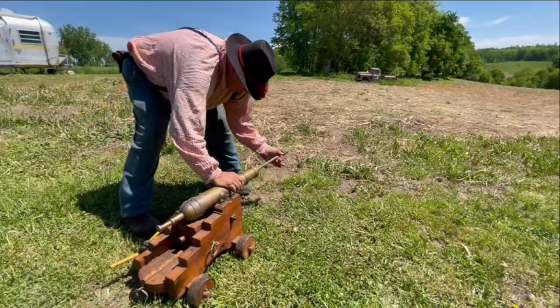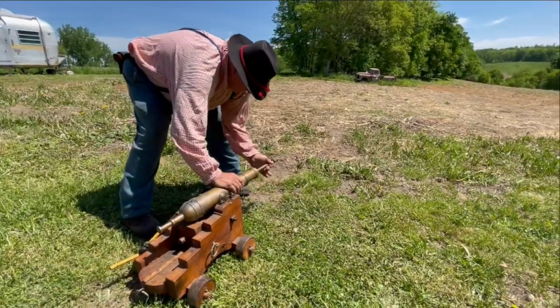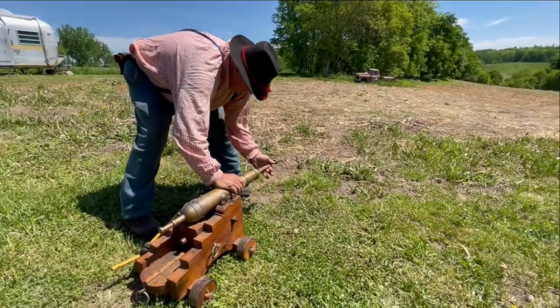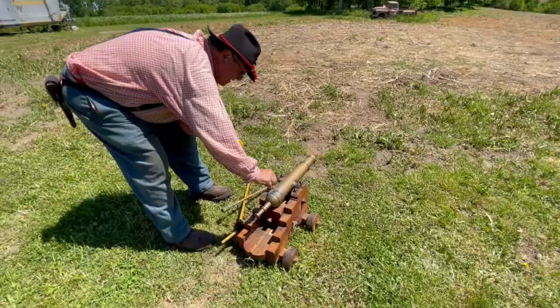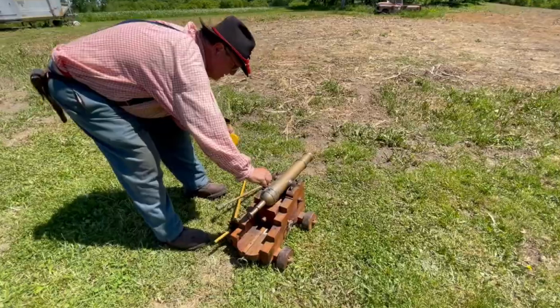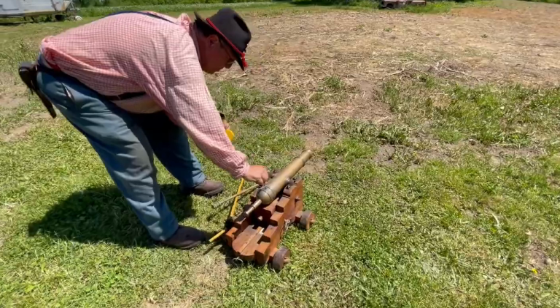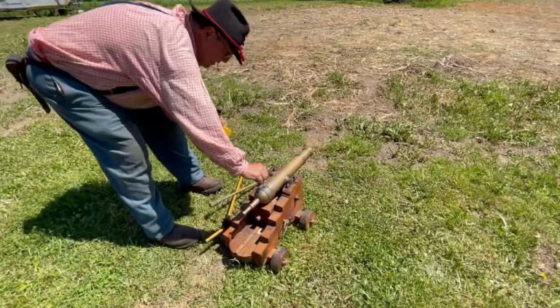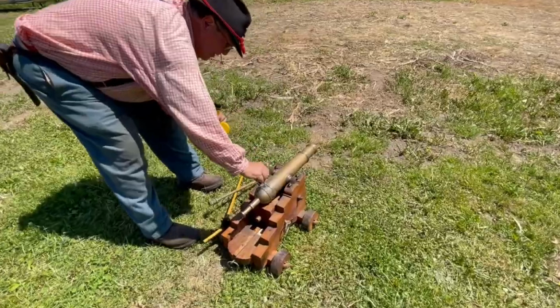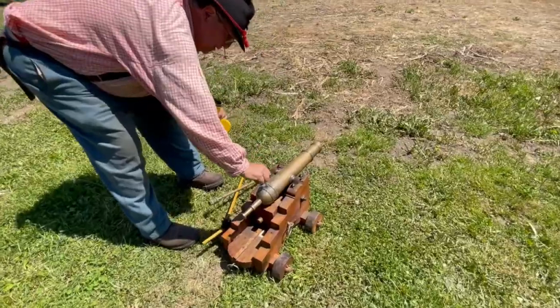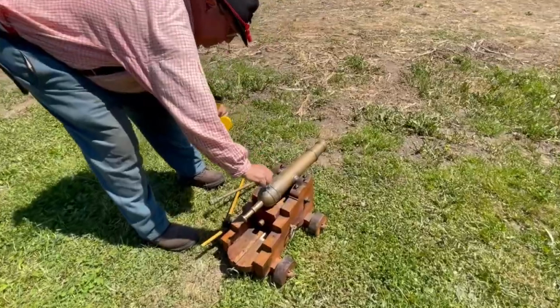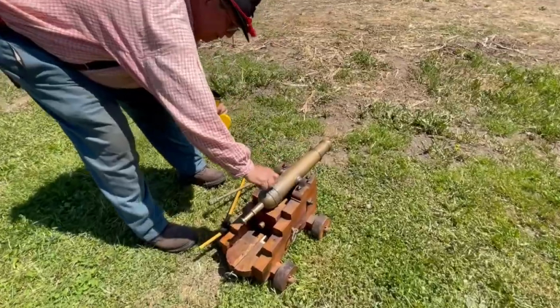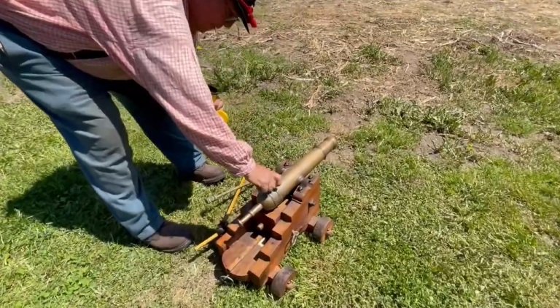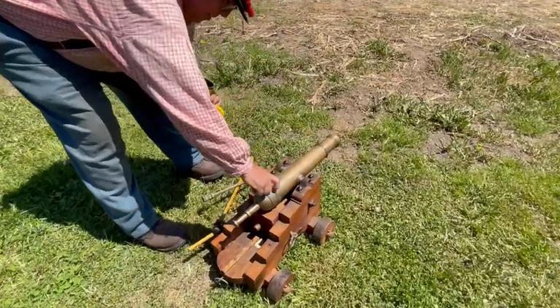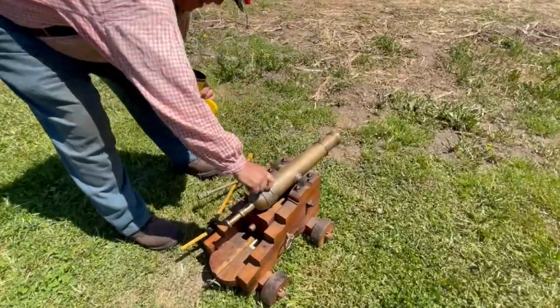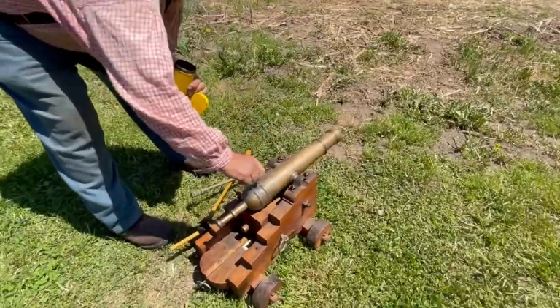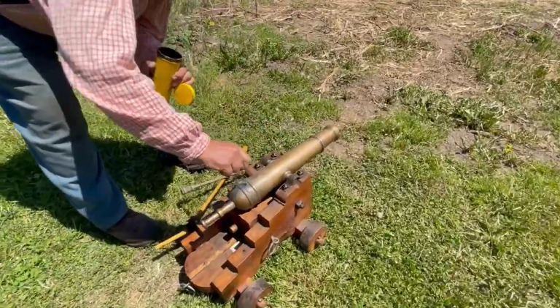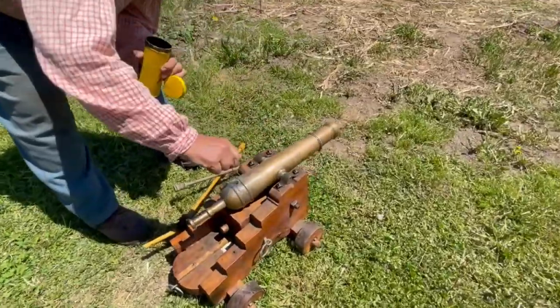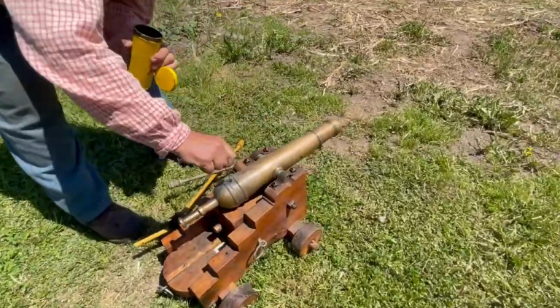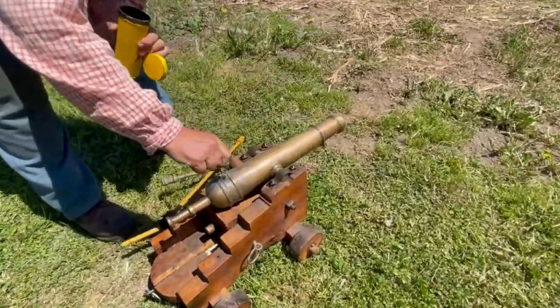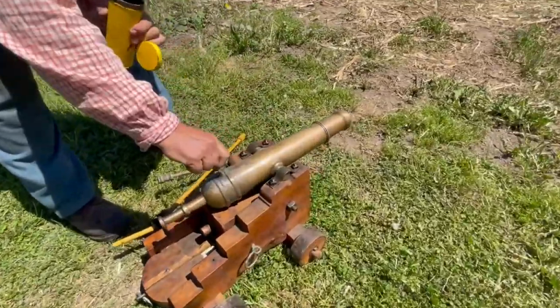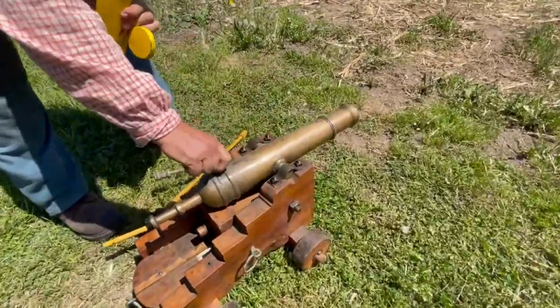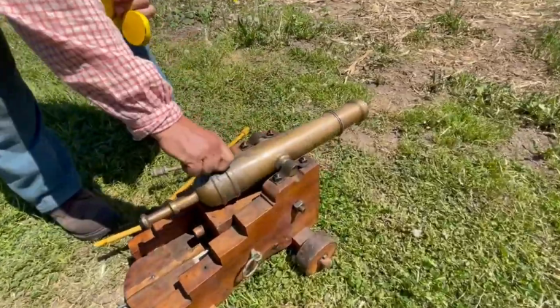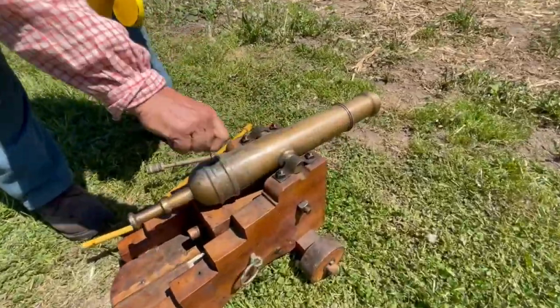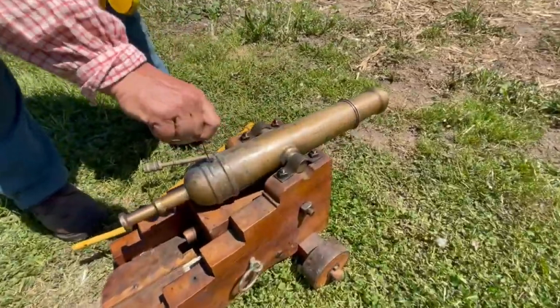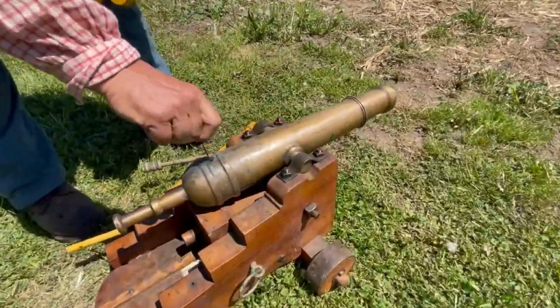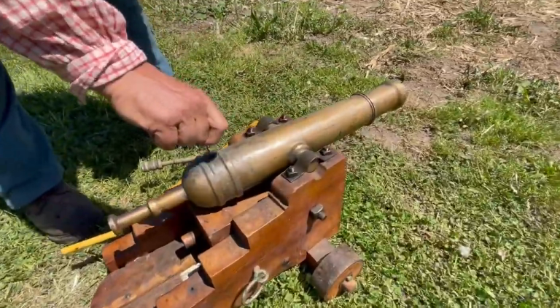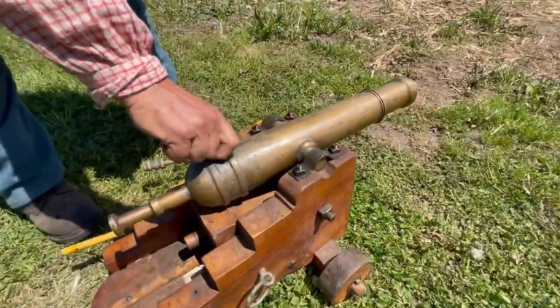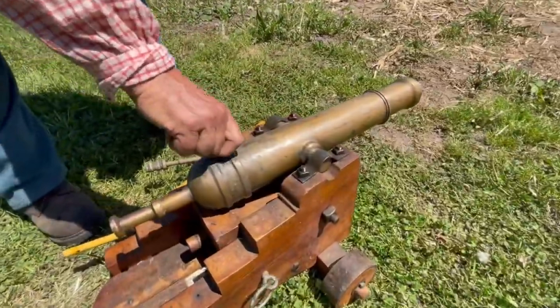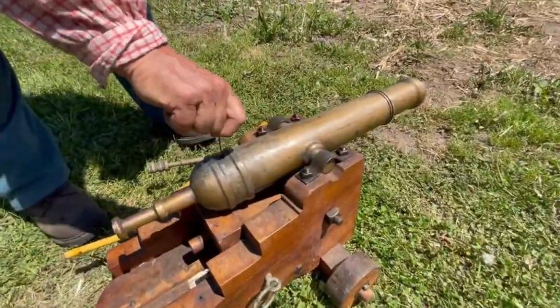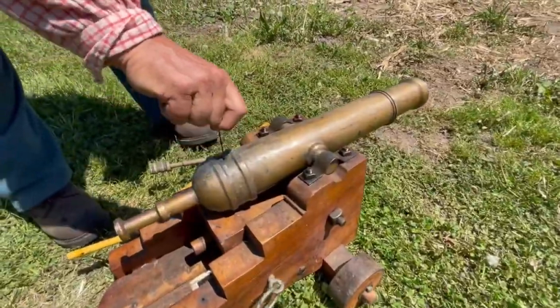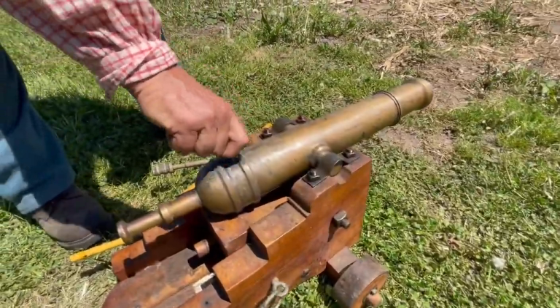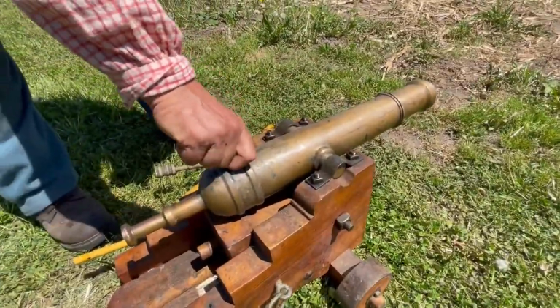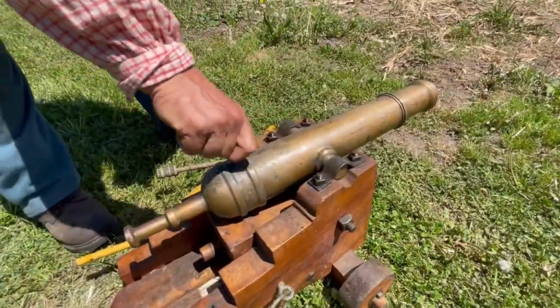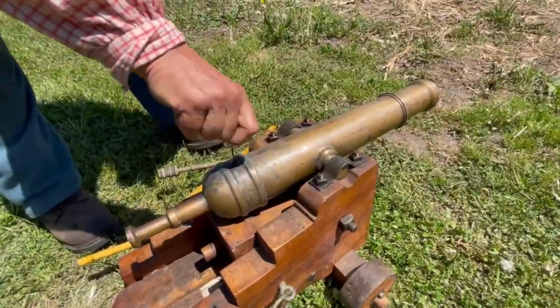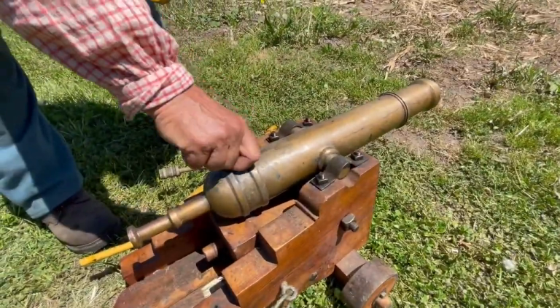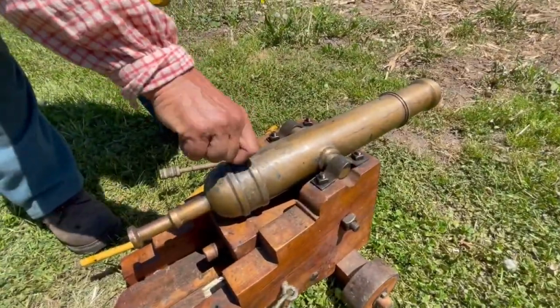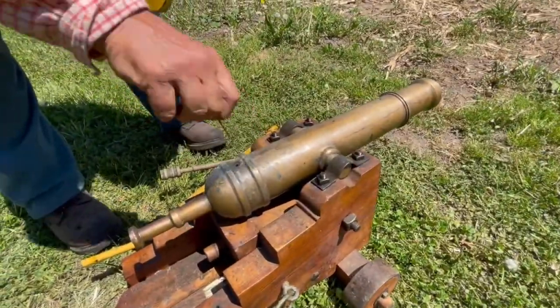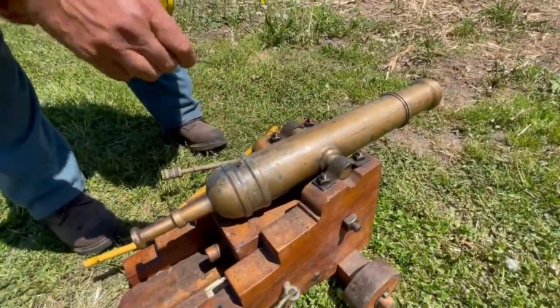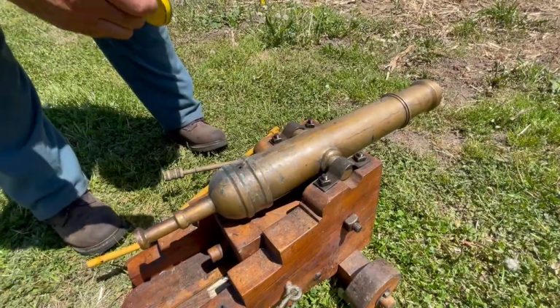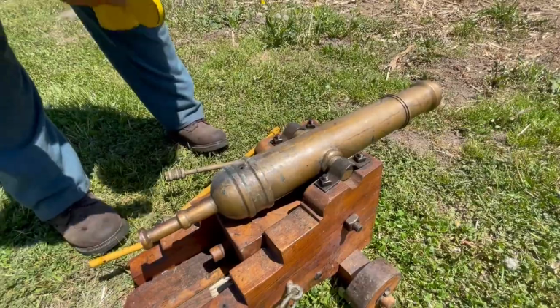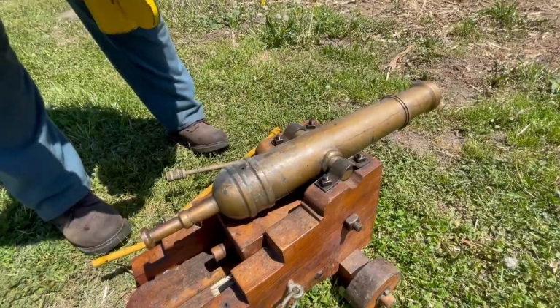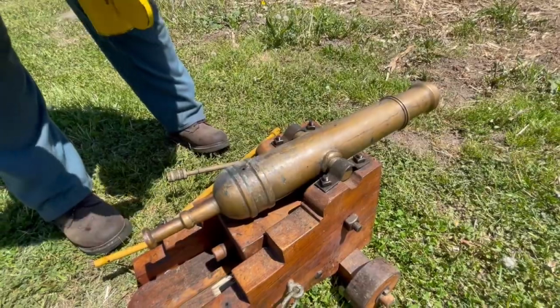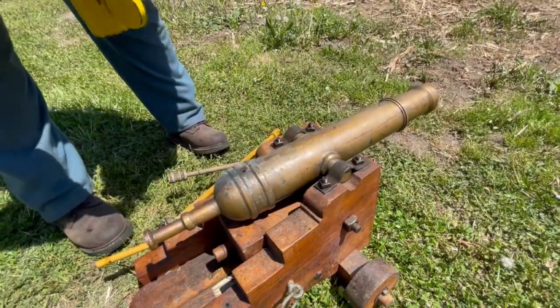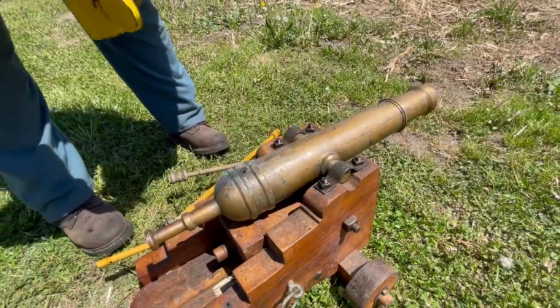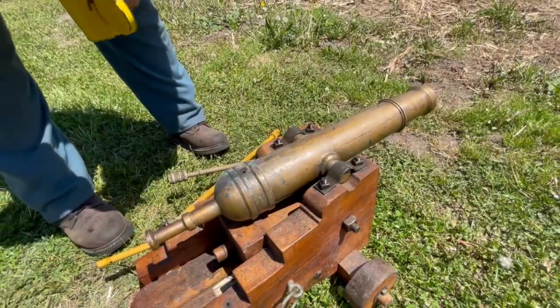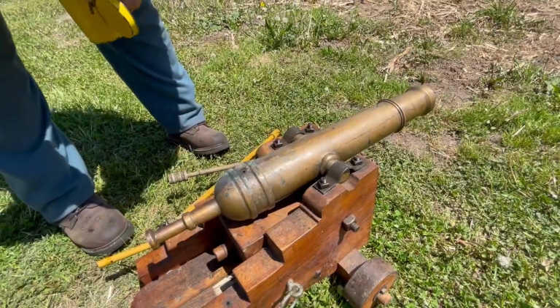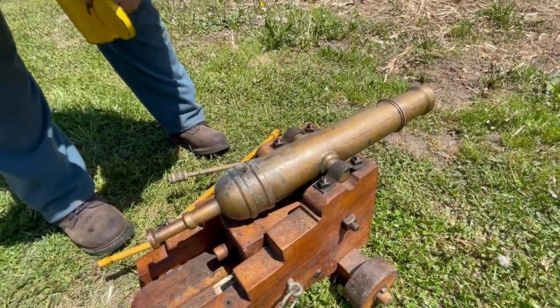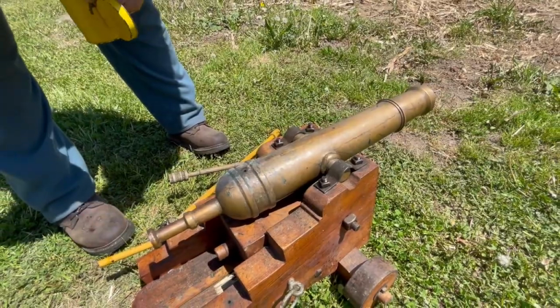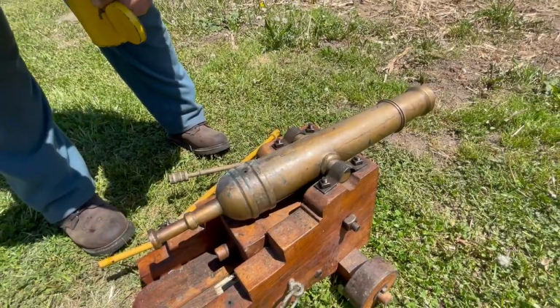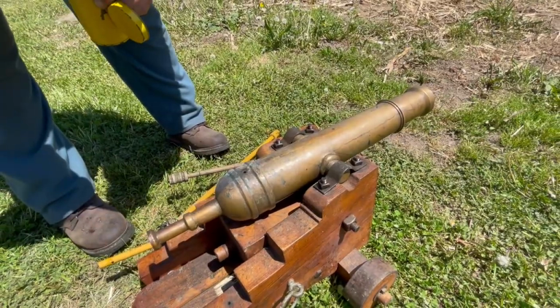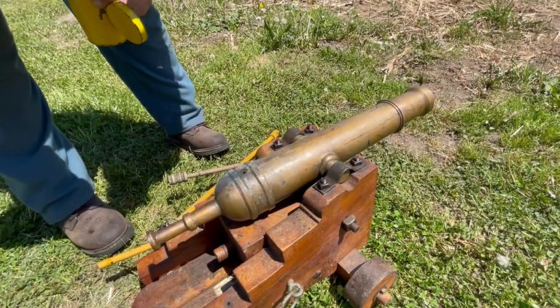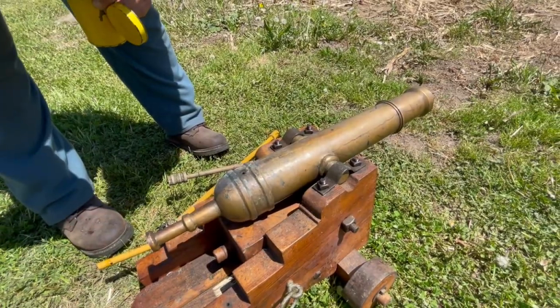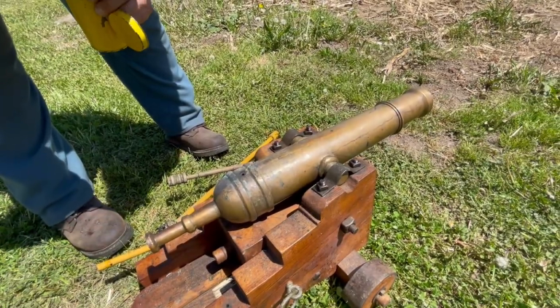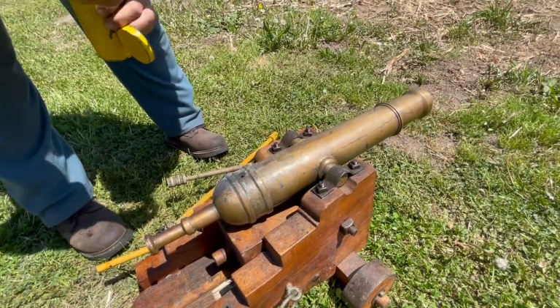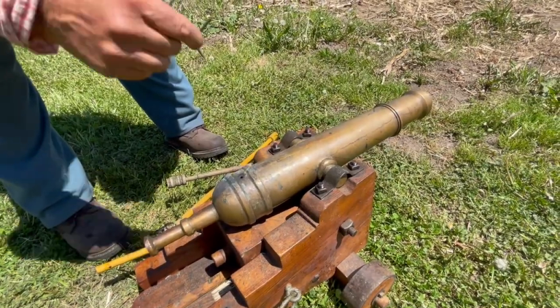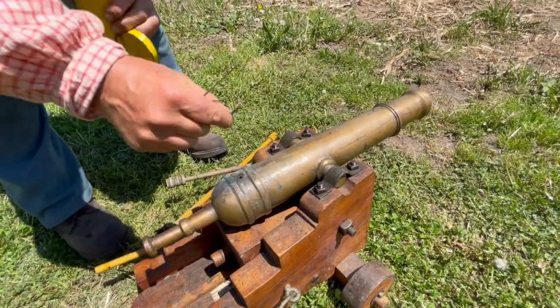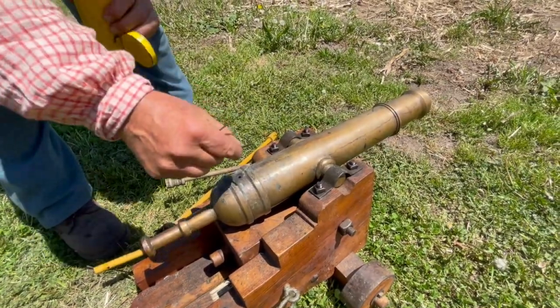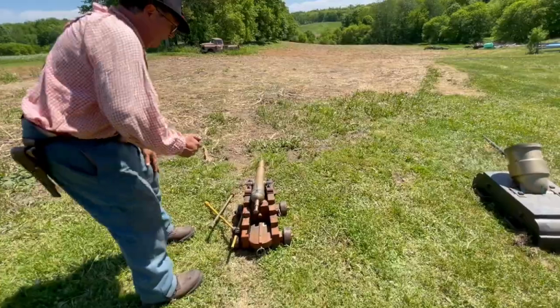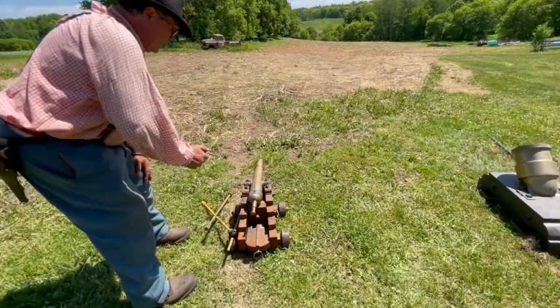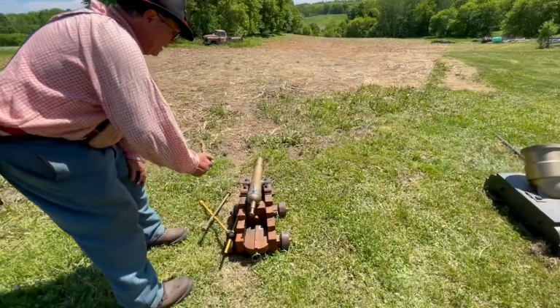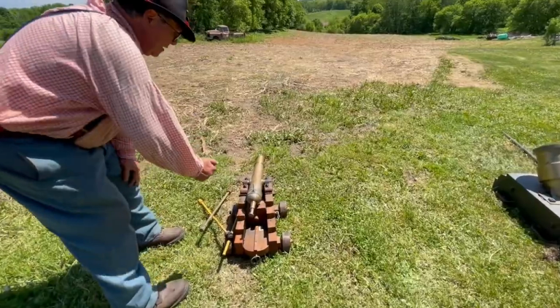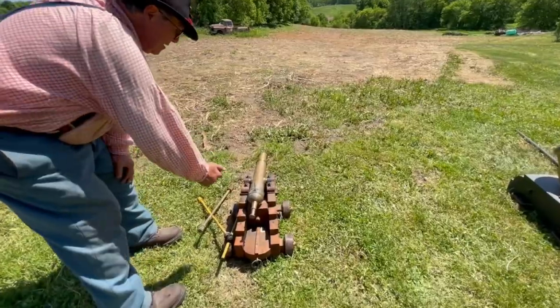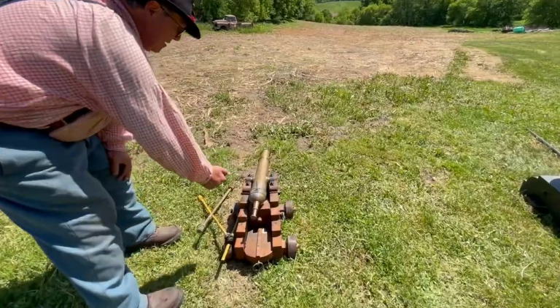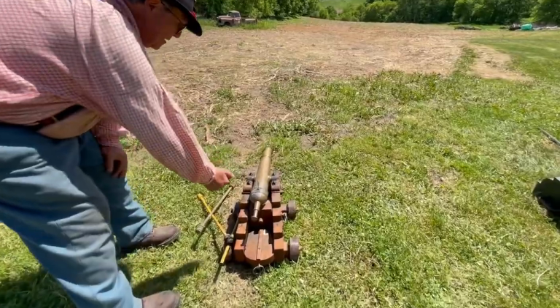Is it much different from Civil War artillery? Yep.